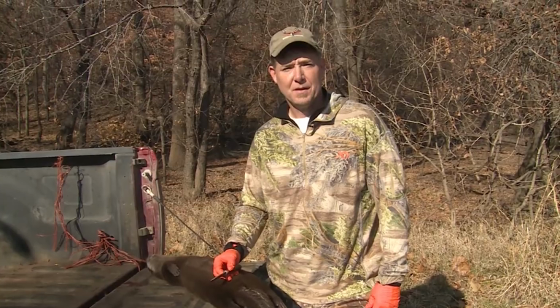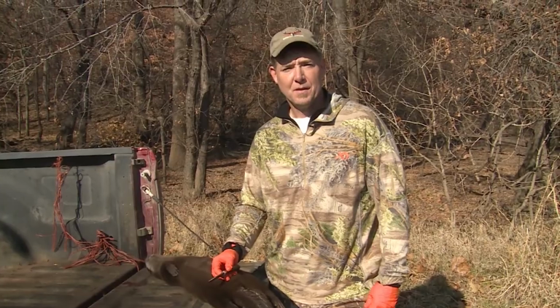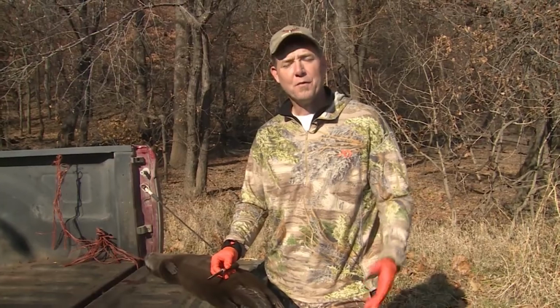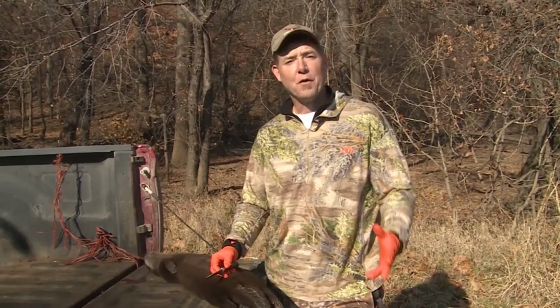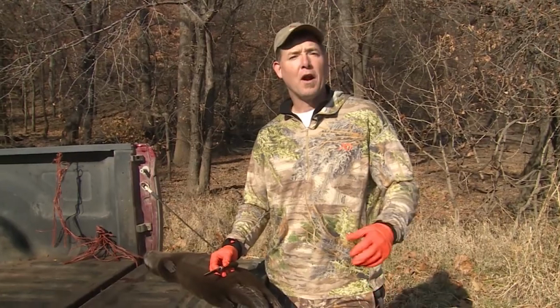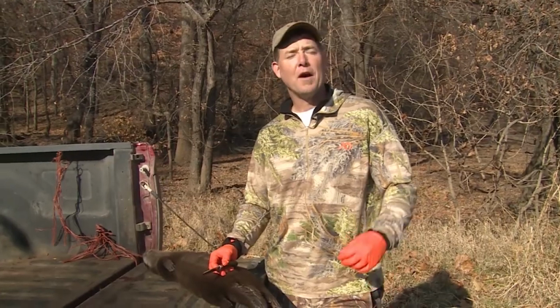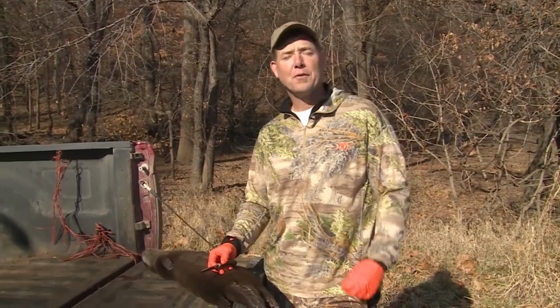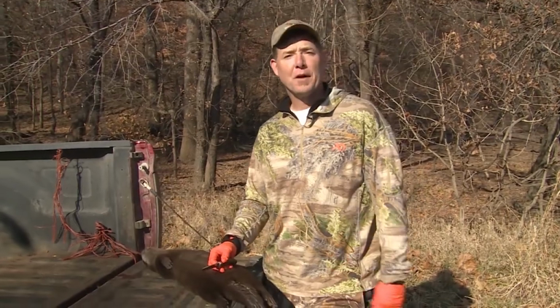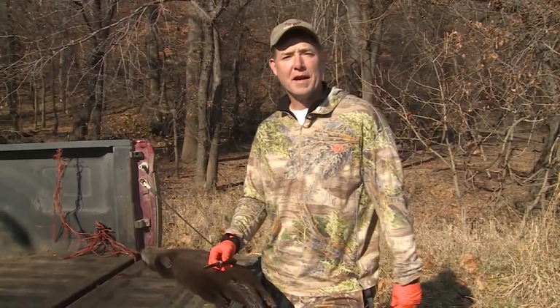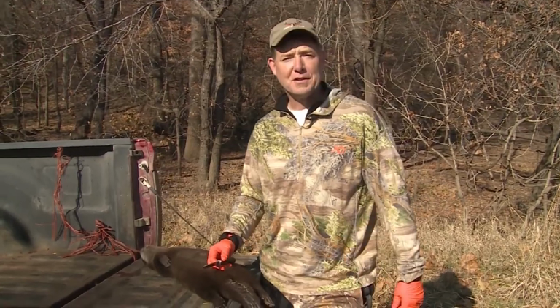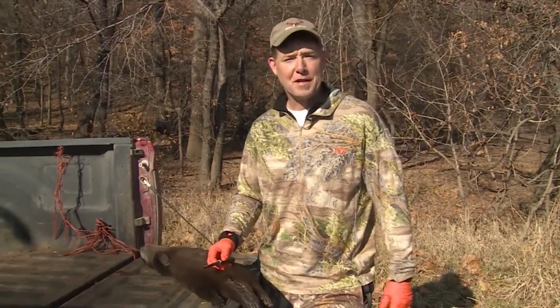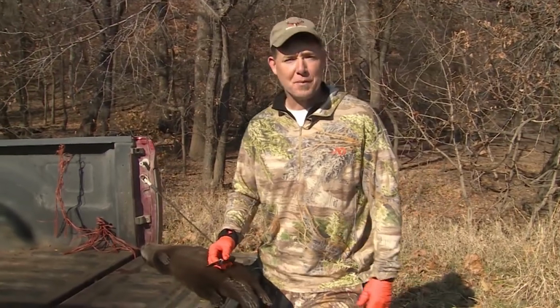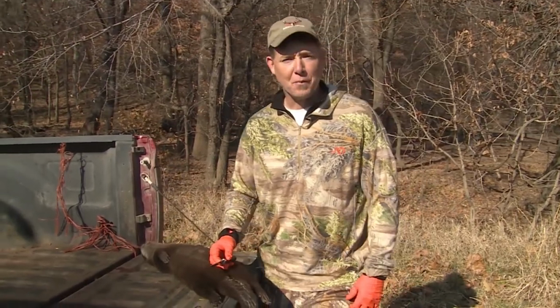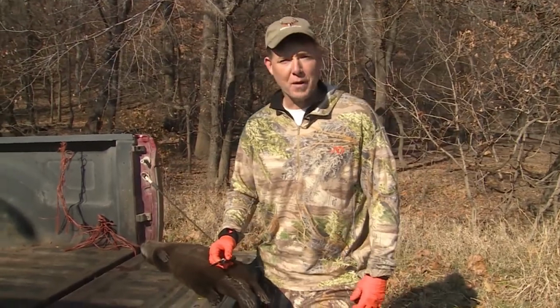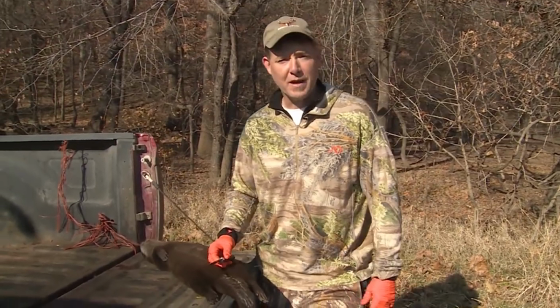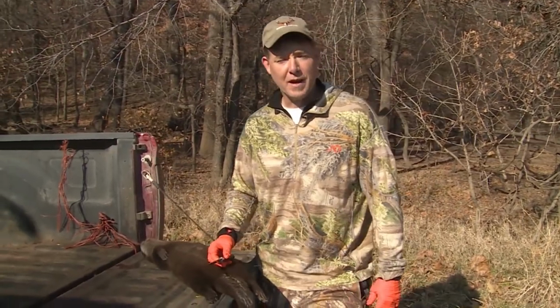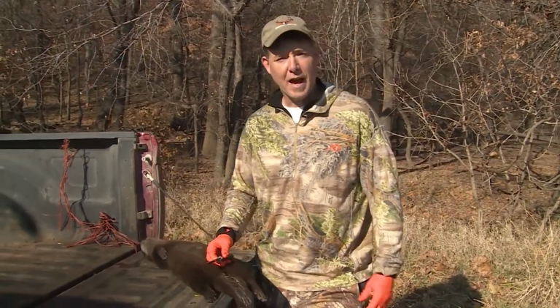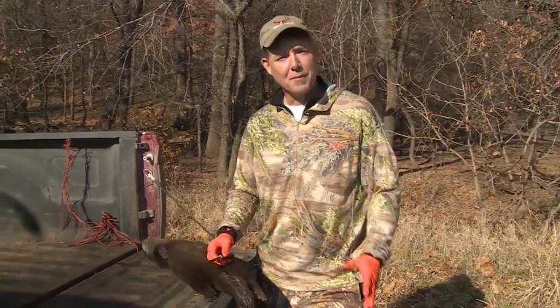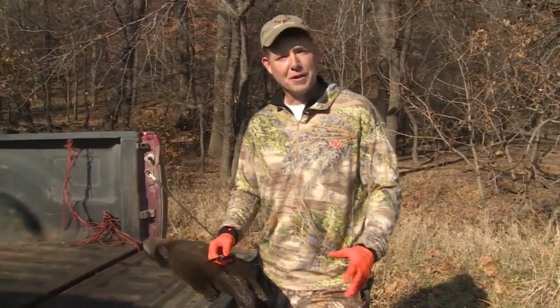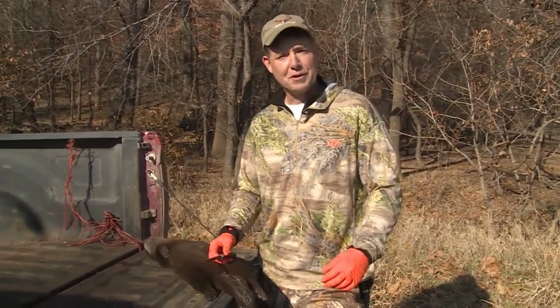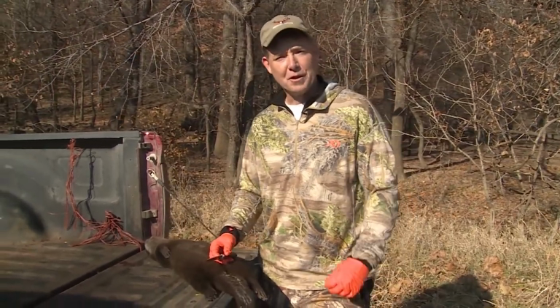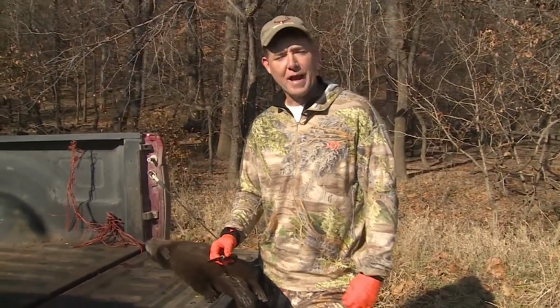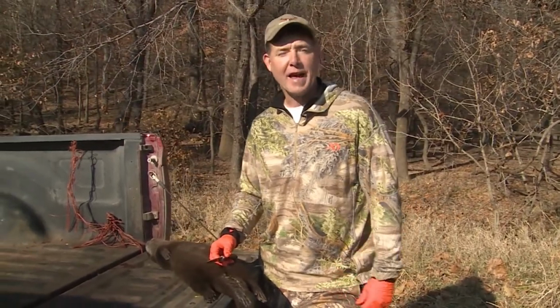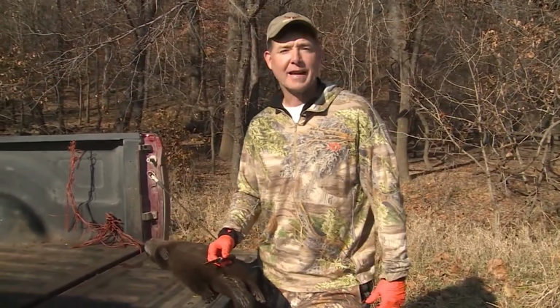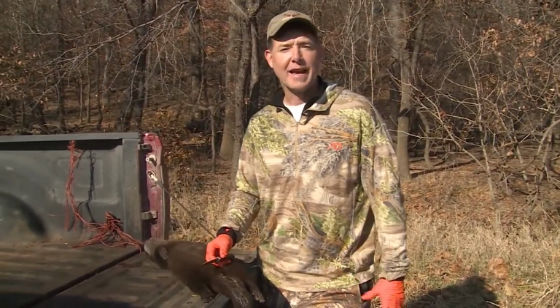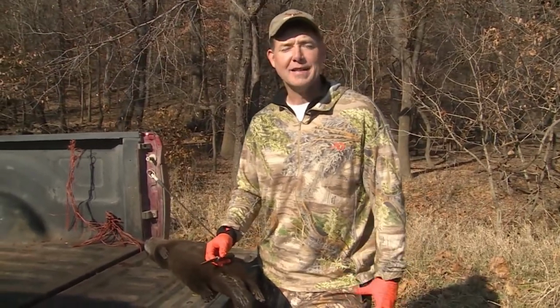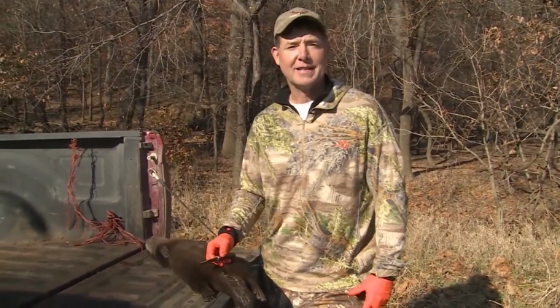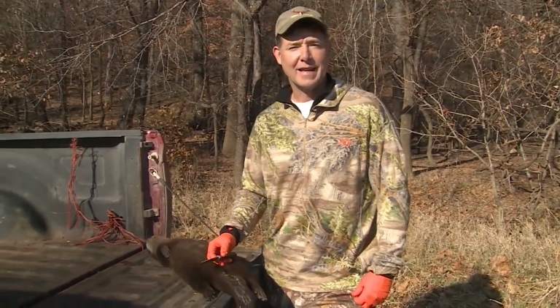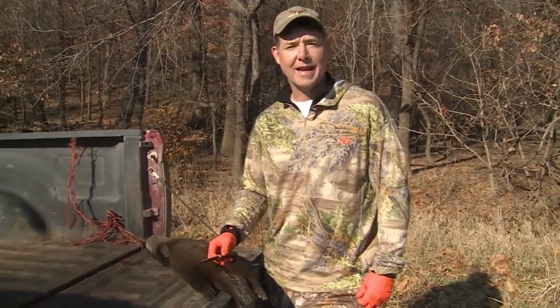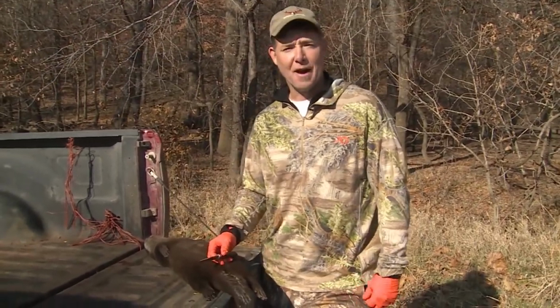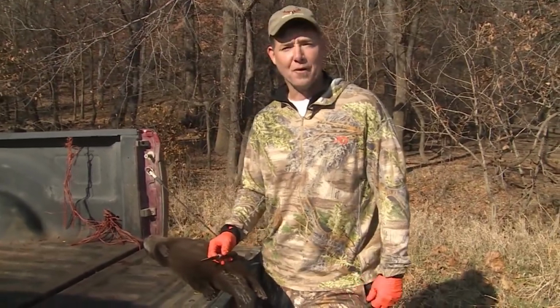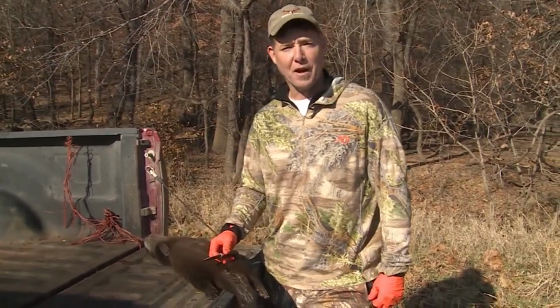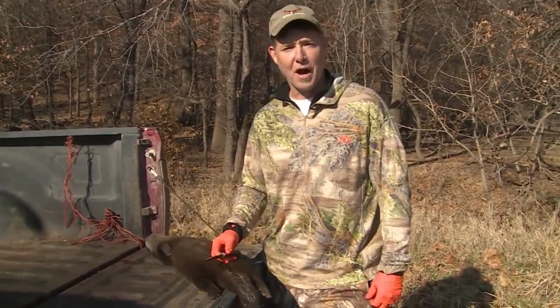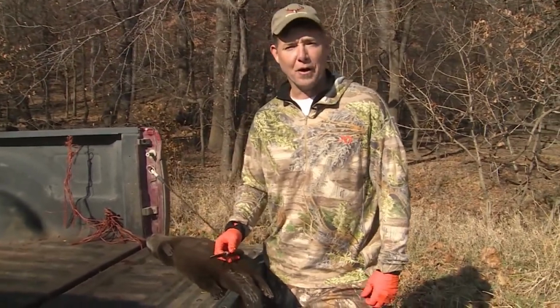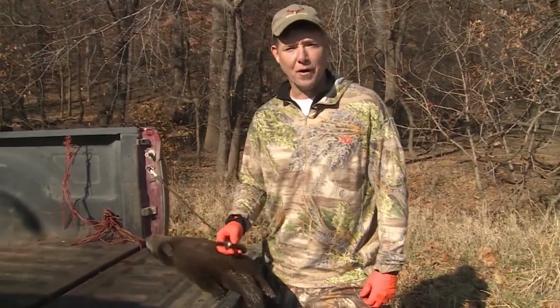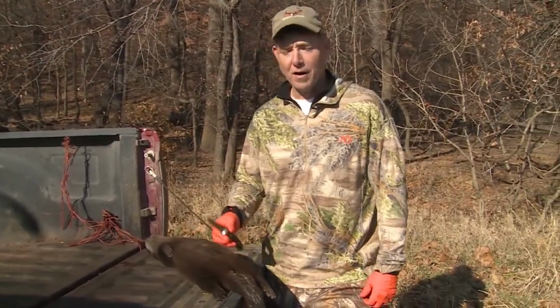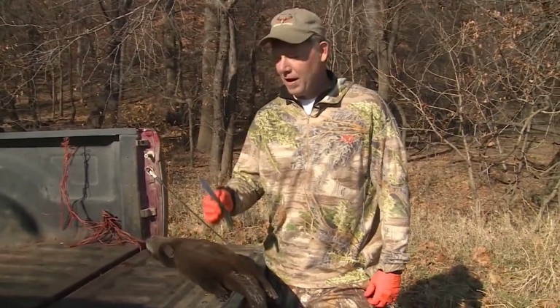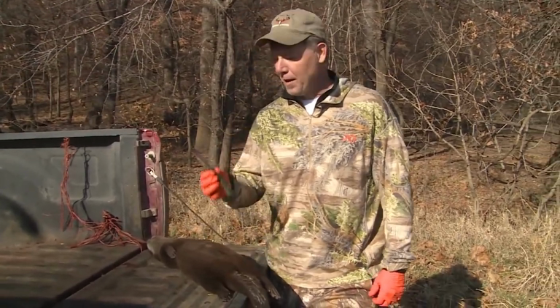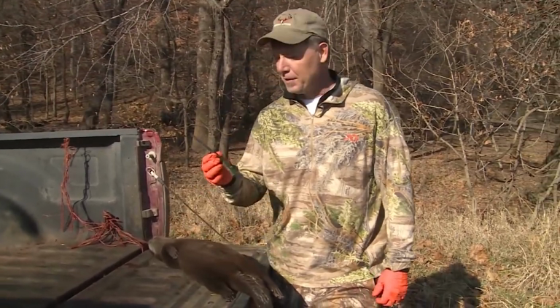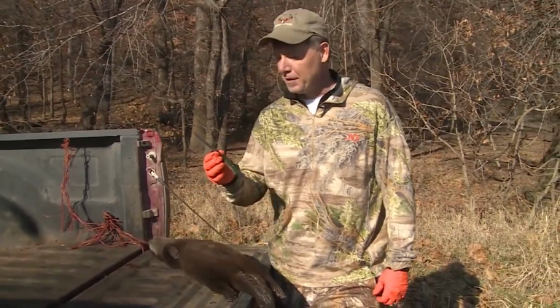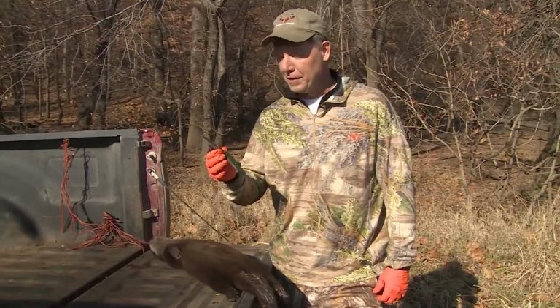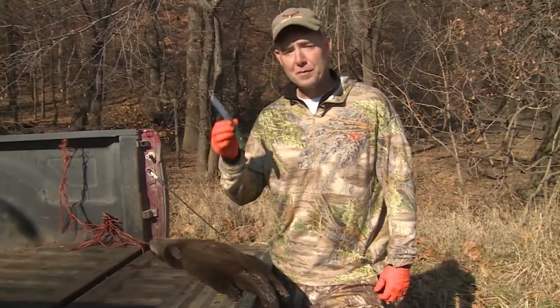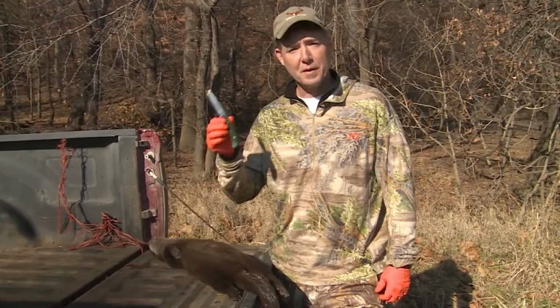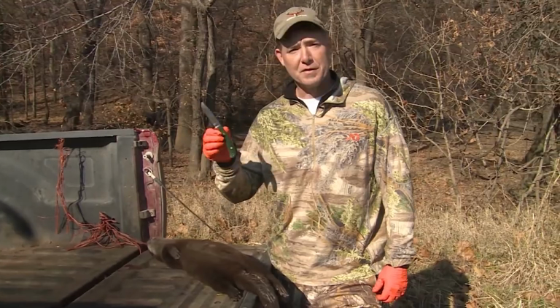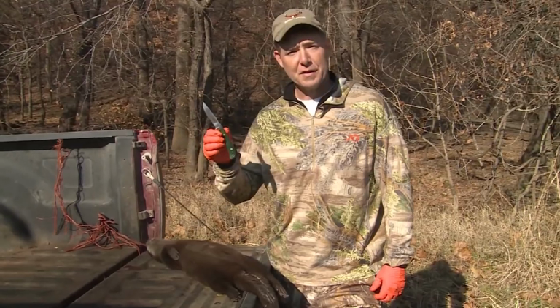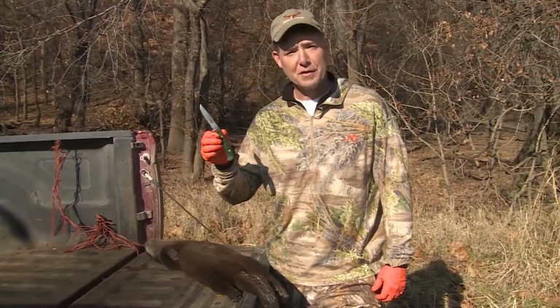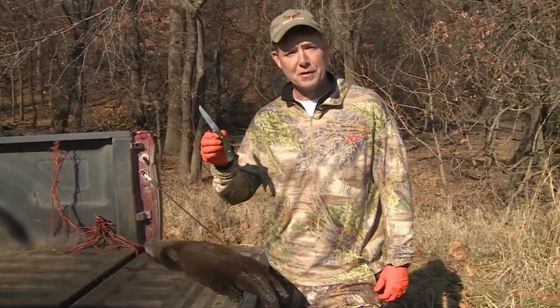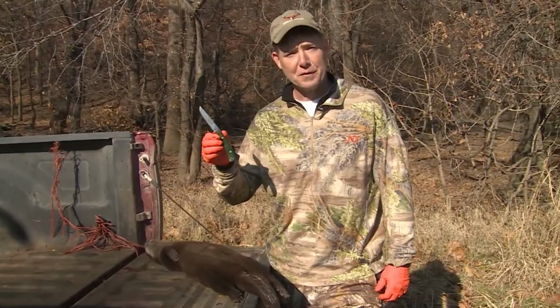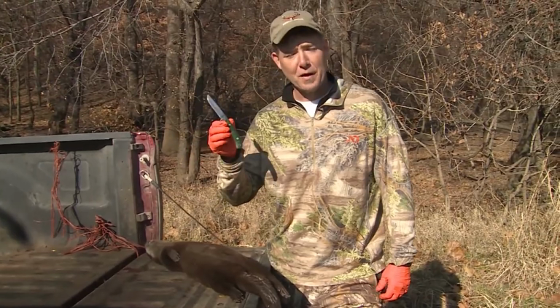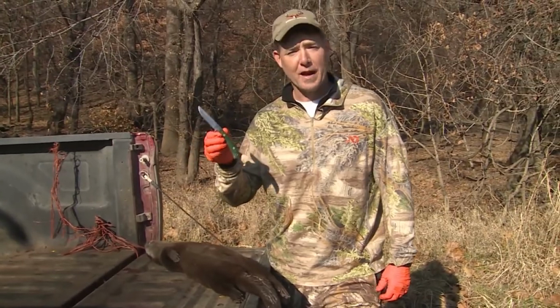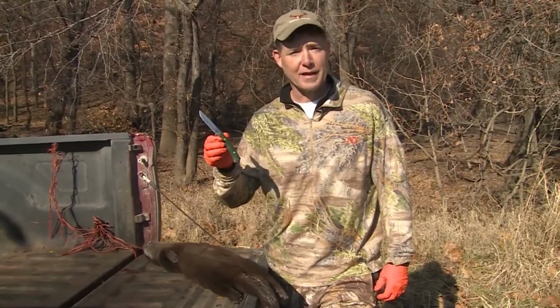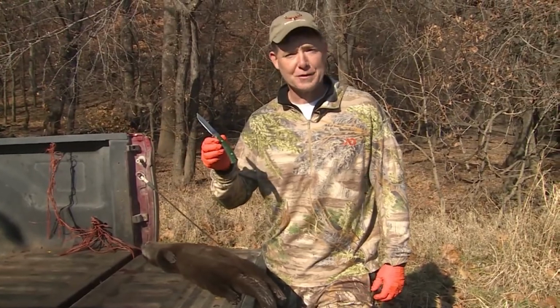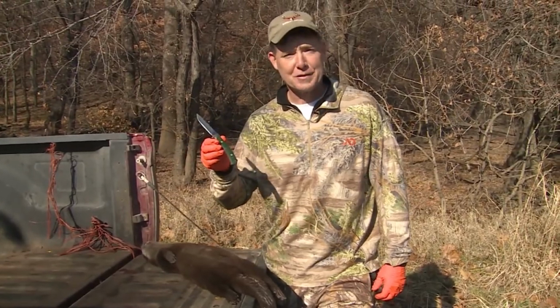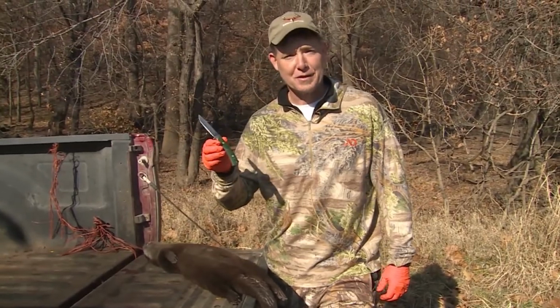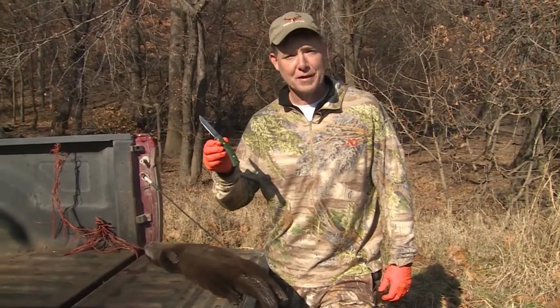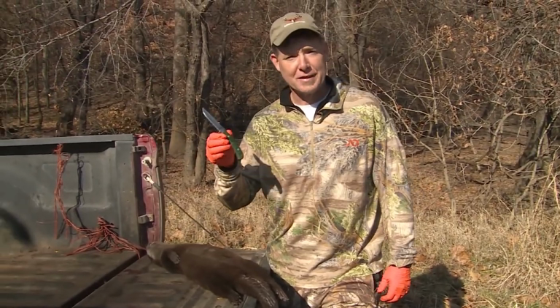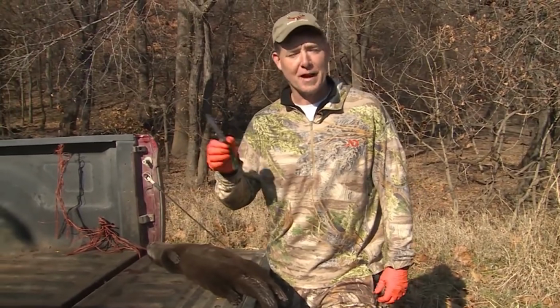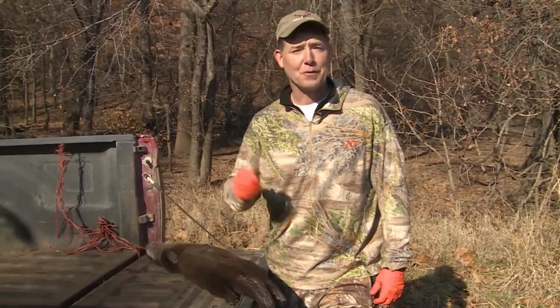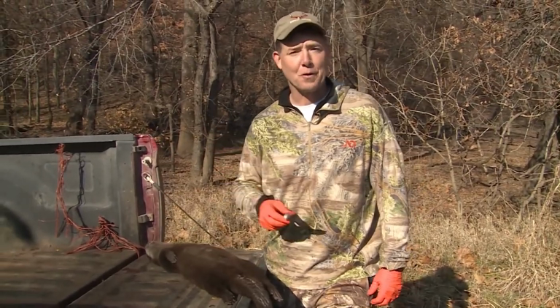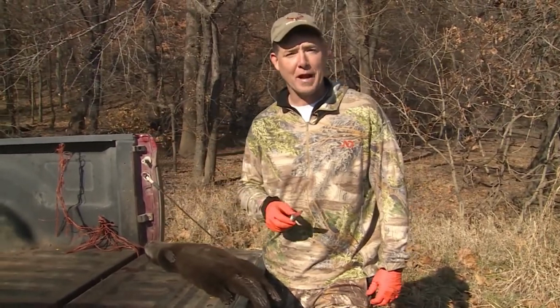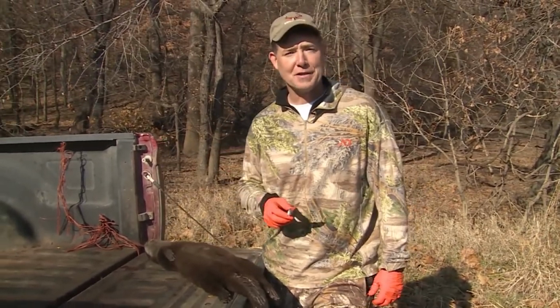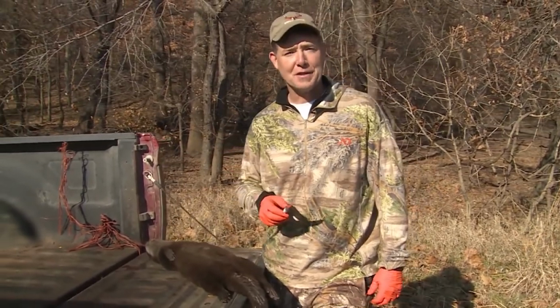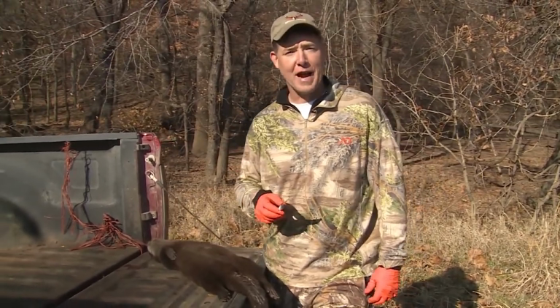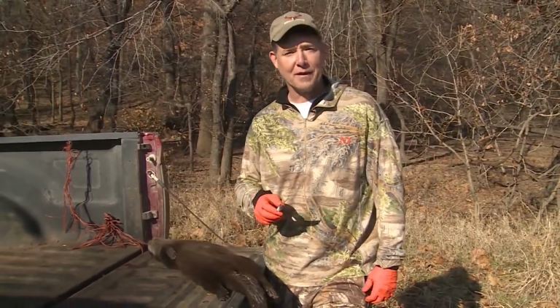For our outdoor edge tip of the week, I'm going to show you how to case skin out an otter. I'm going to use my signature Fred Eichler series outdoor edge knife.